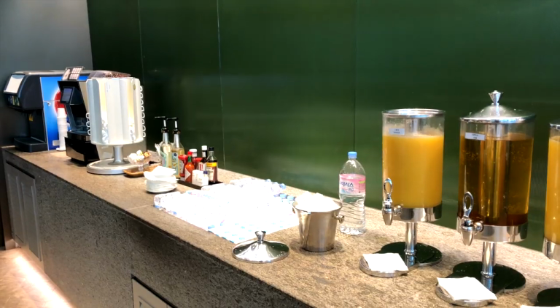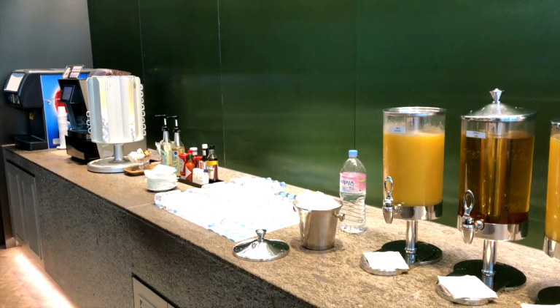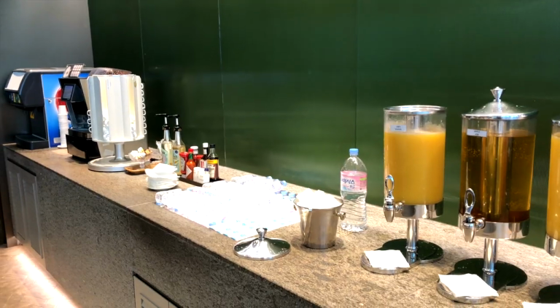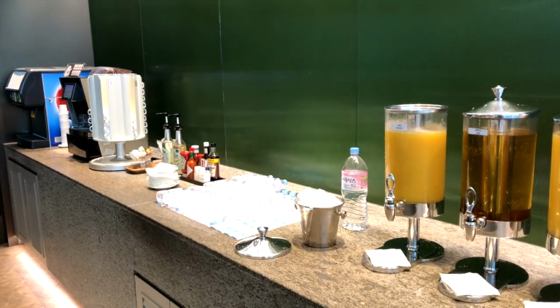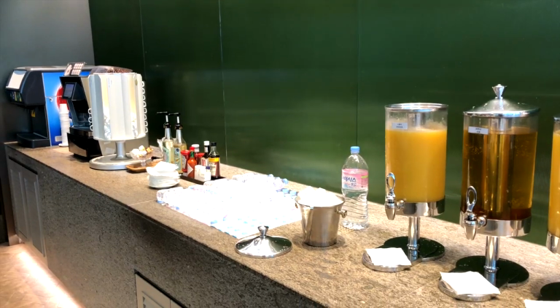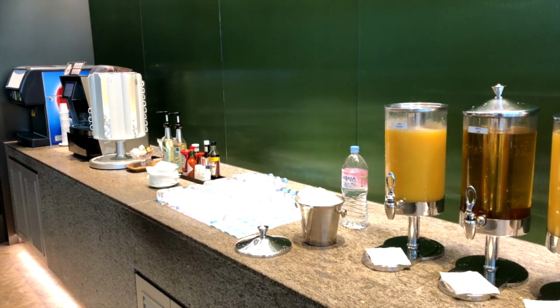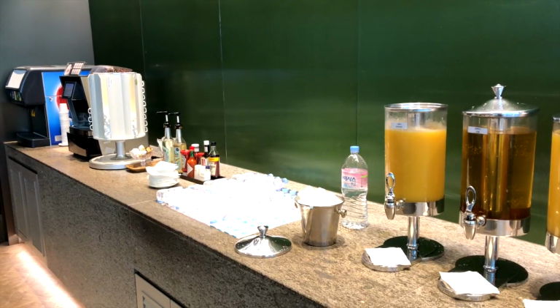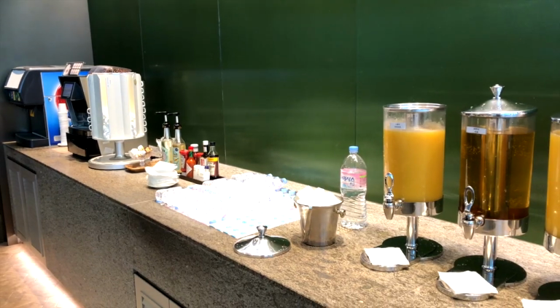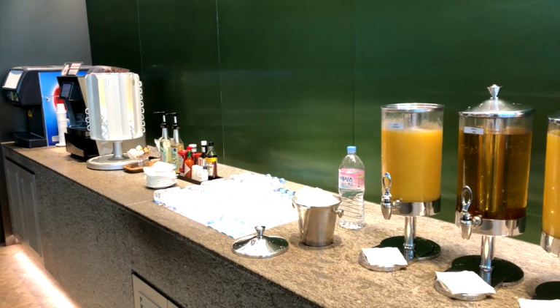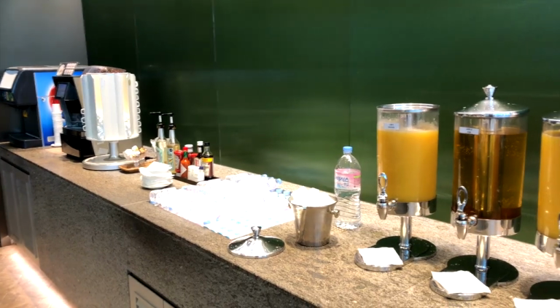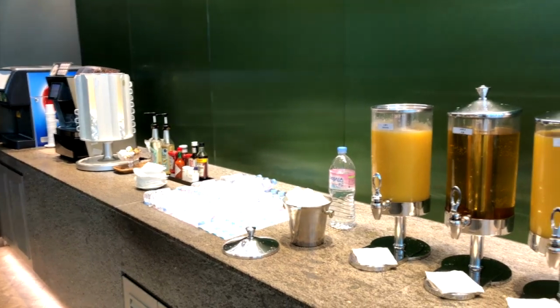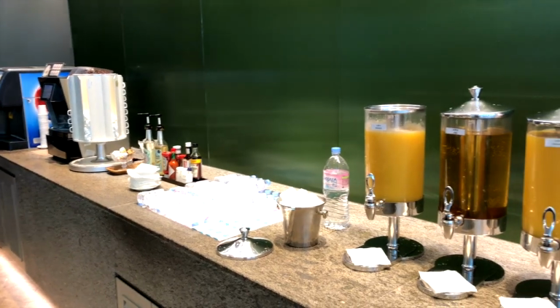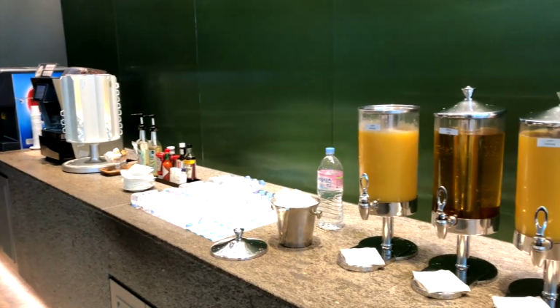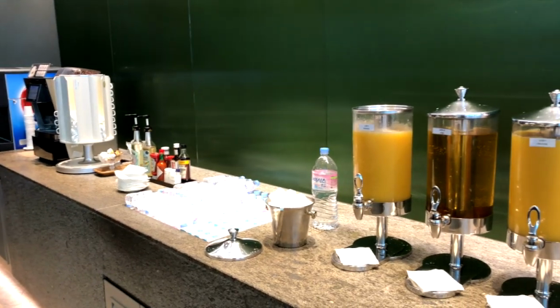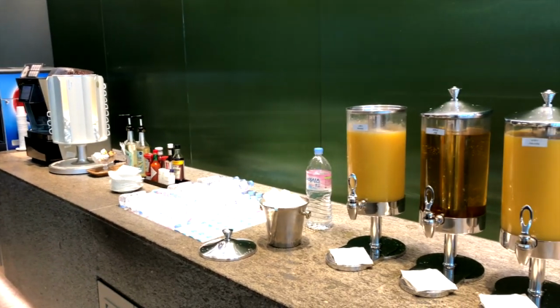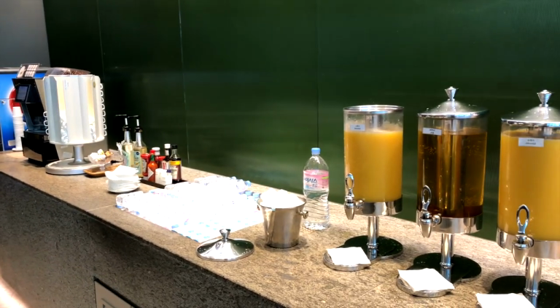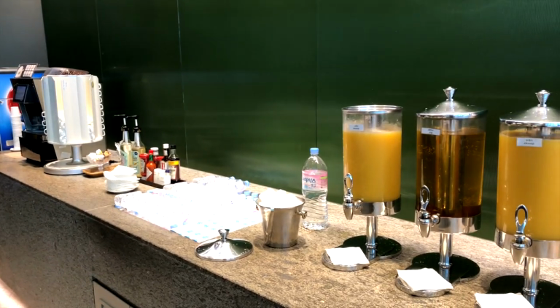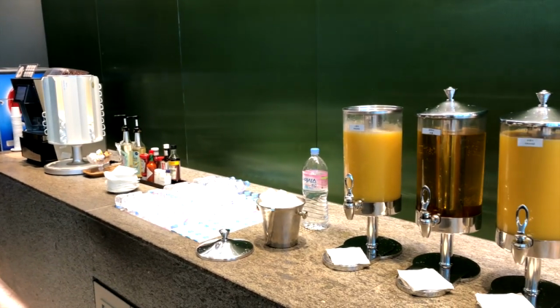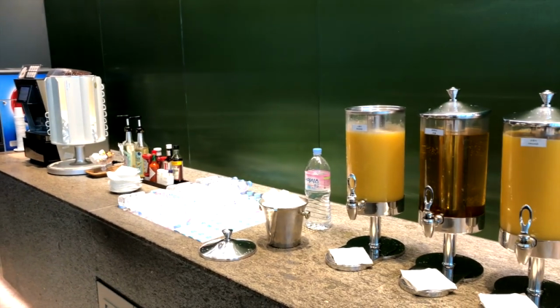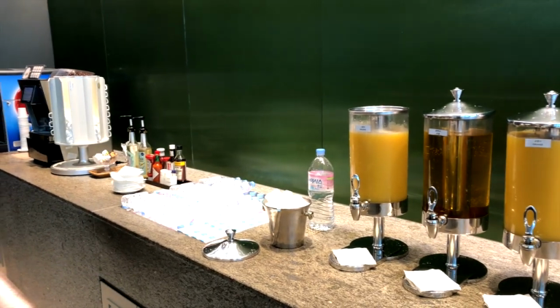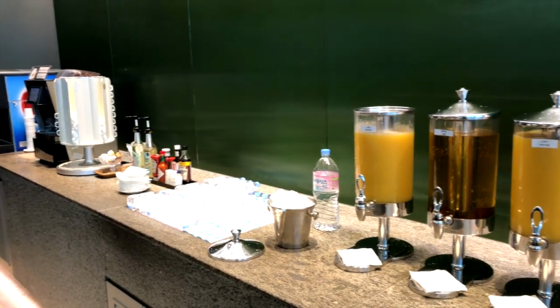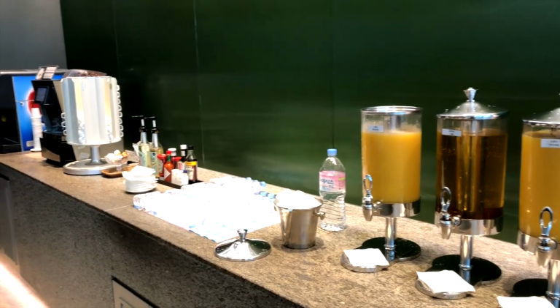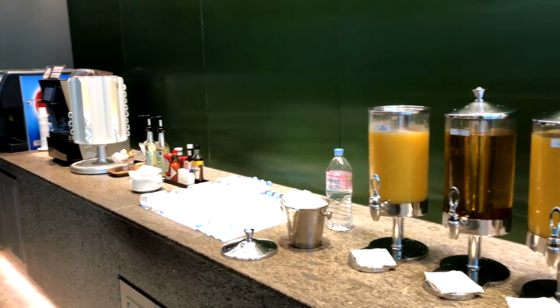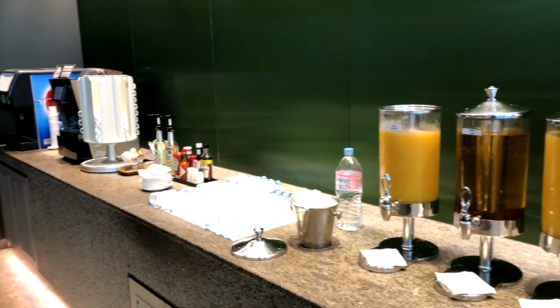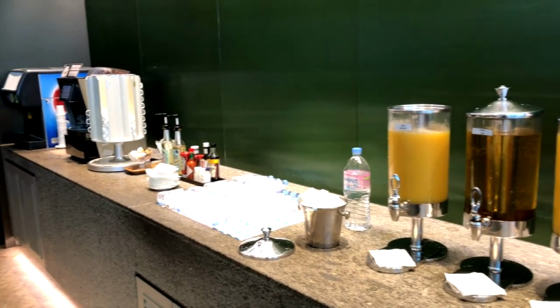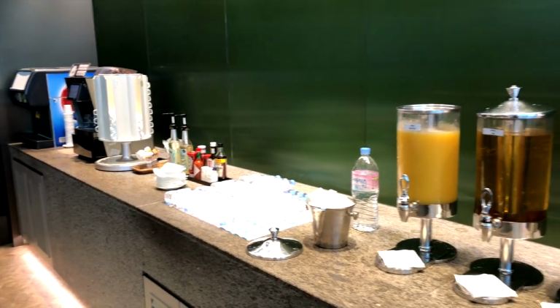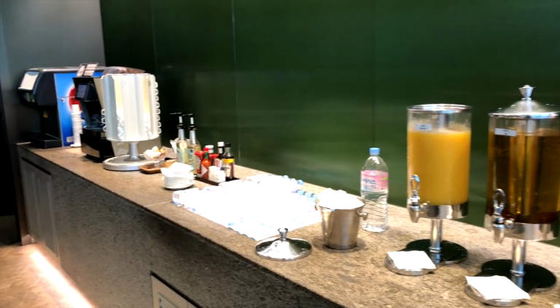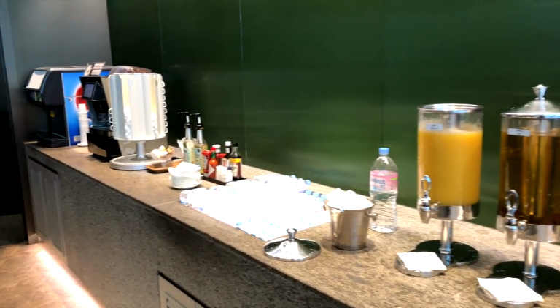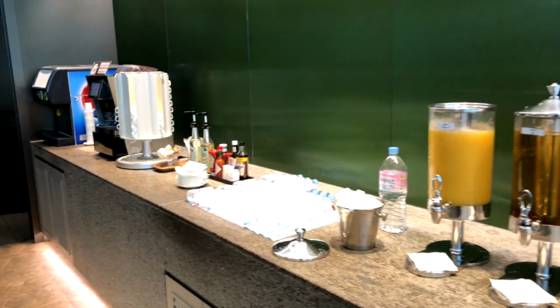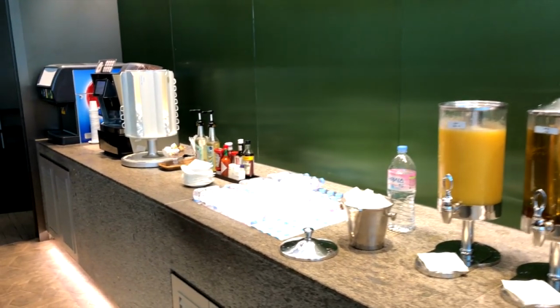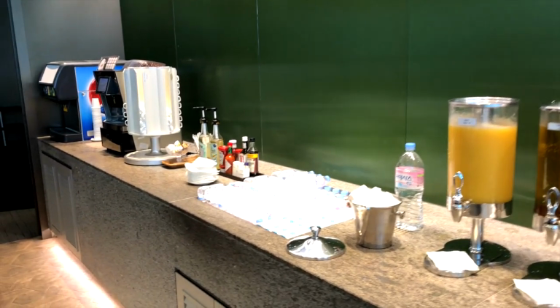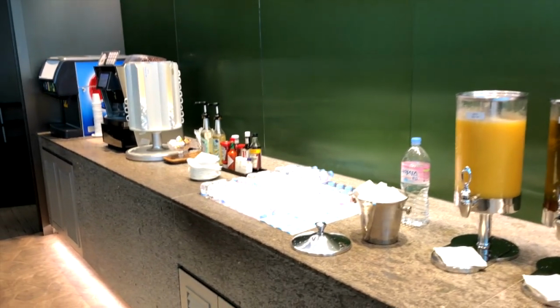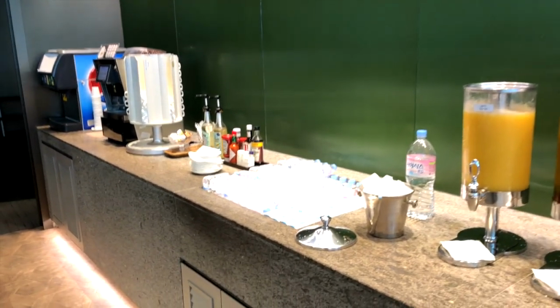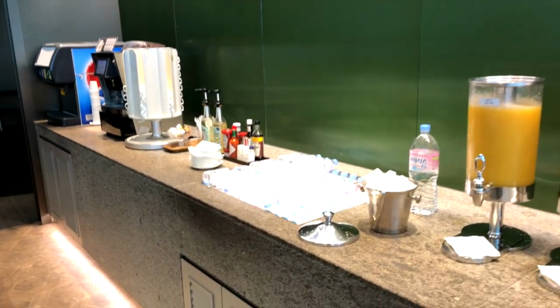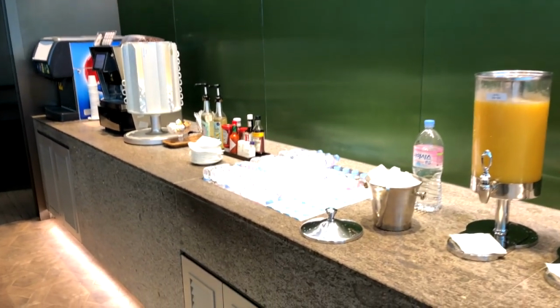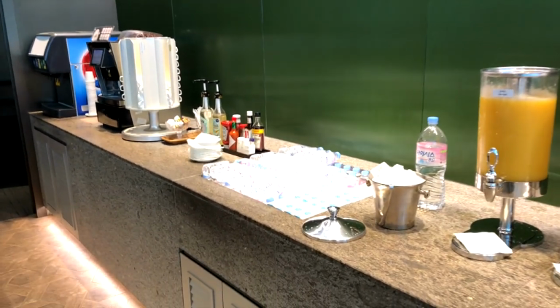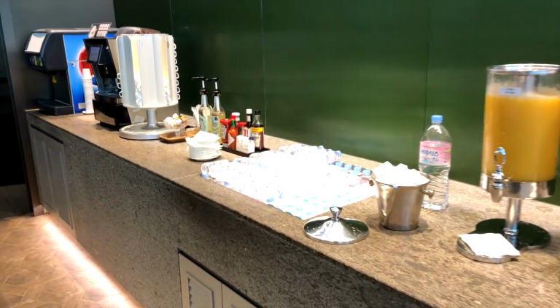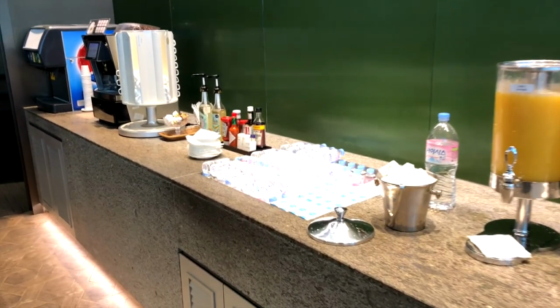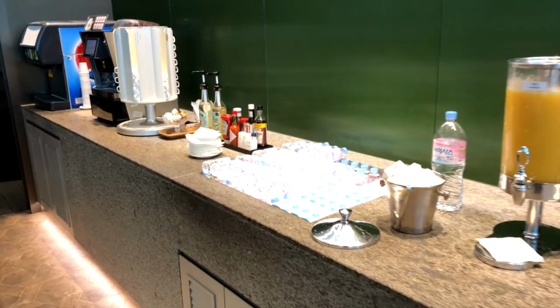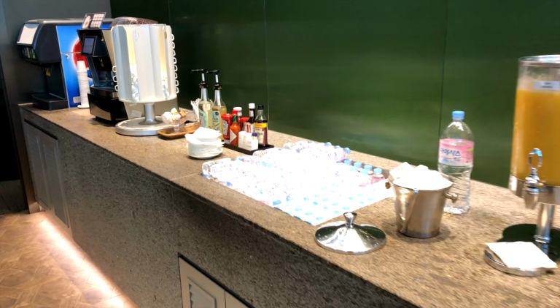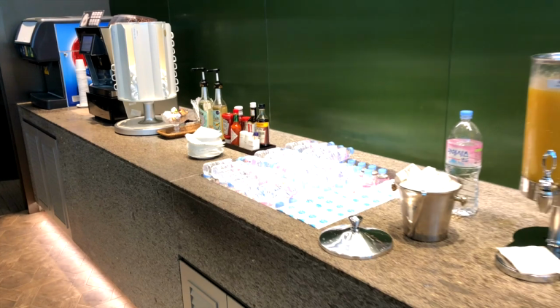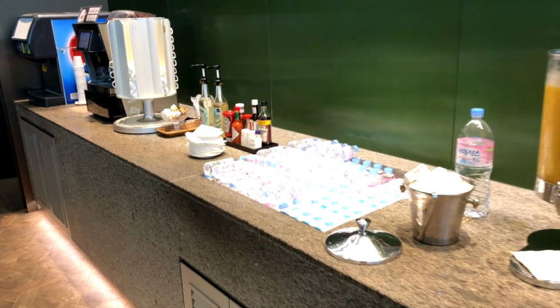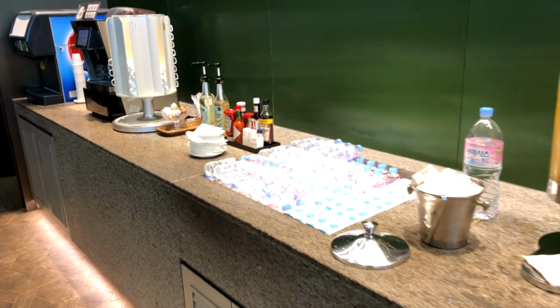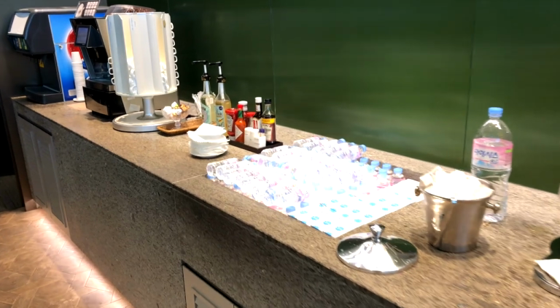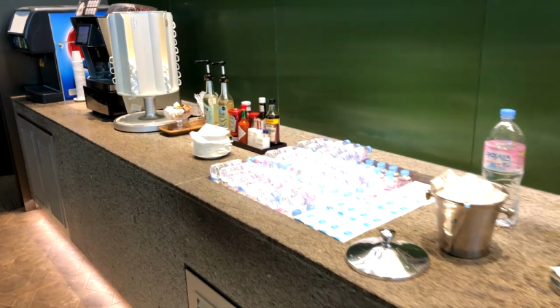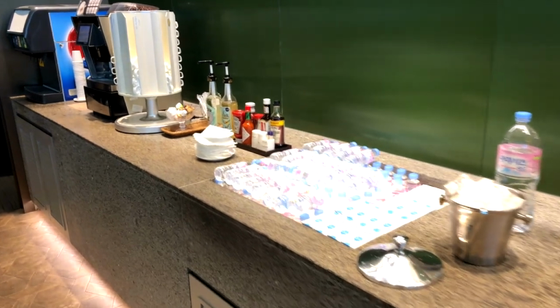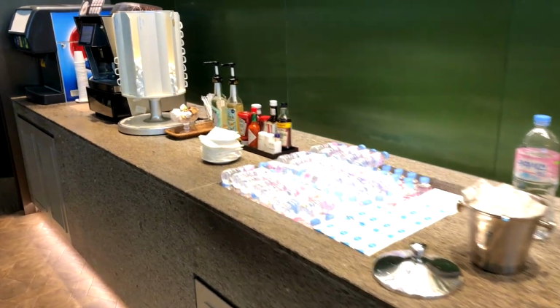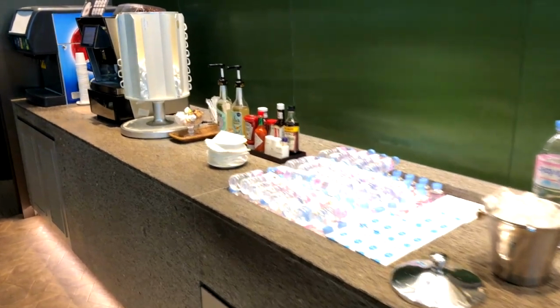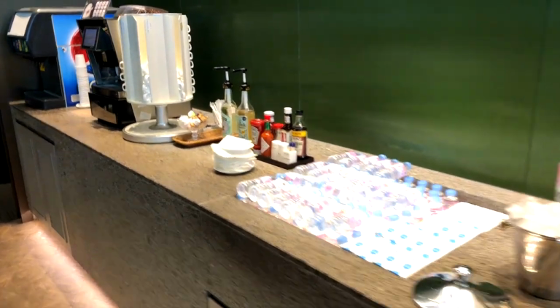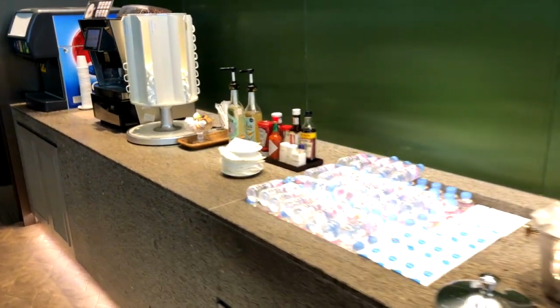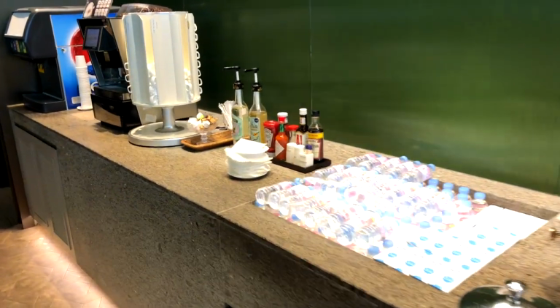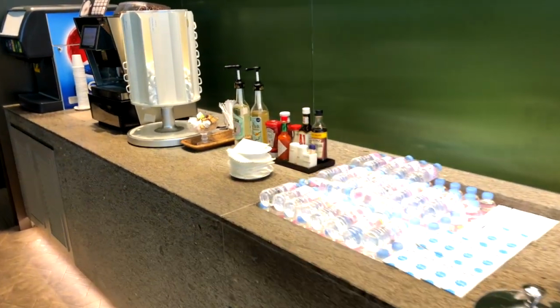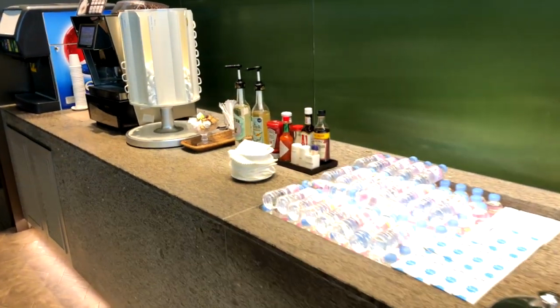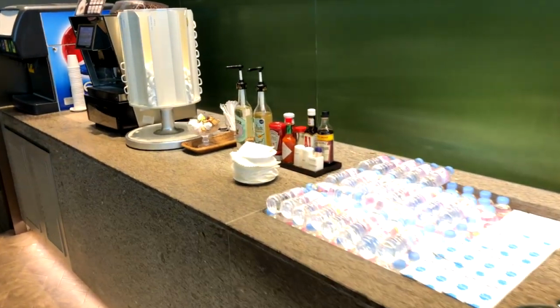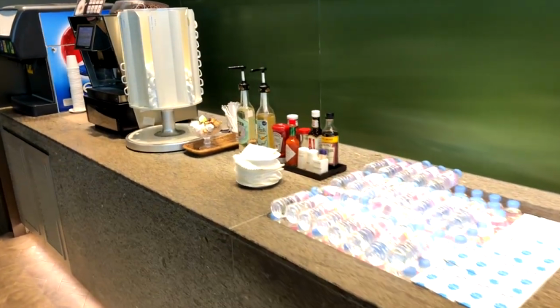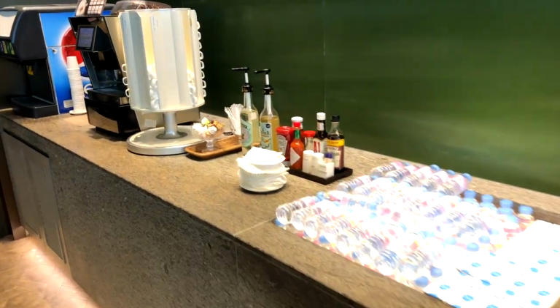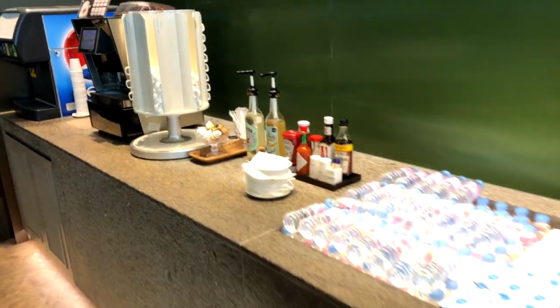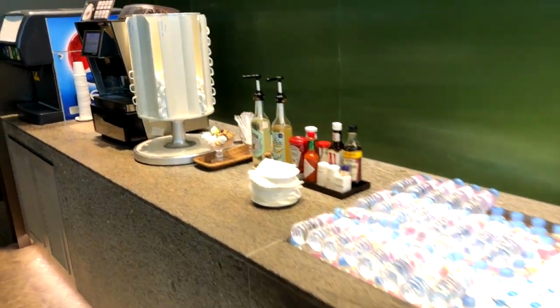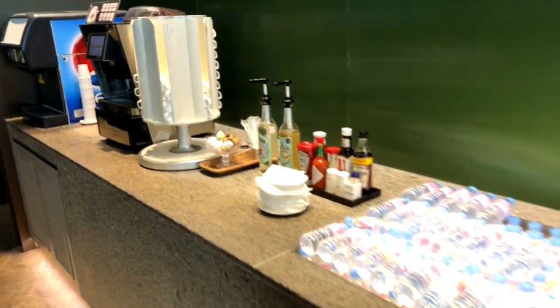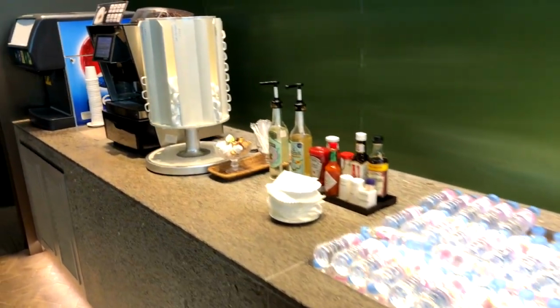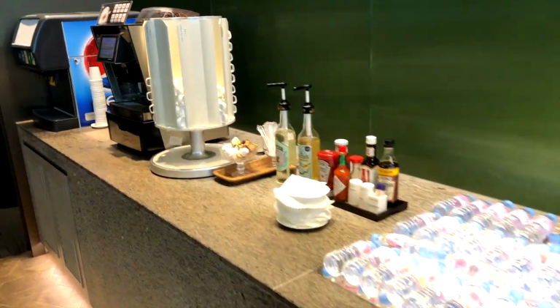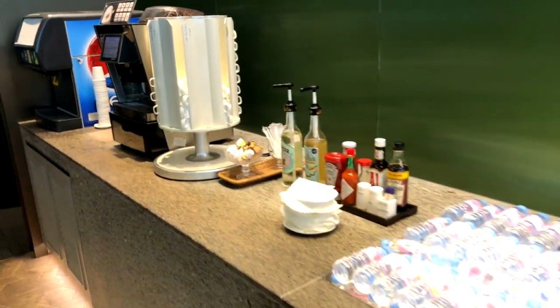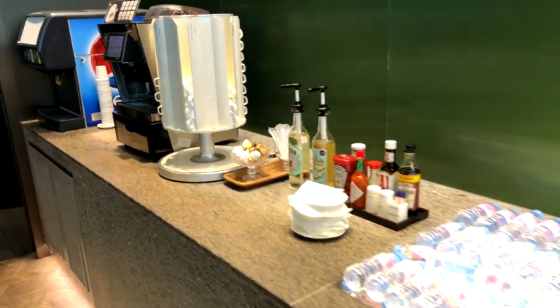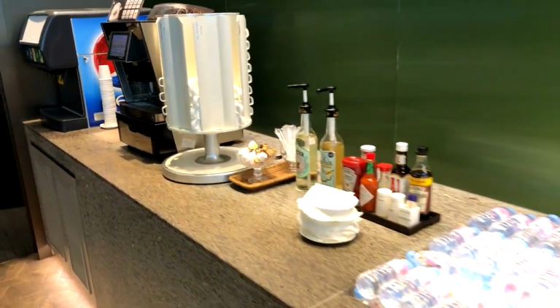Beside water, soft drinks, and orange juice, there was also fresh draft beer available.